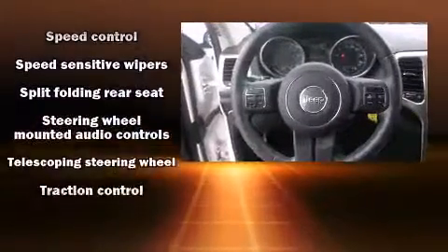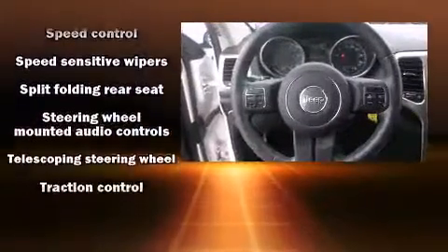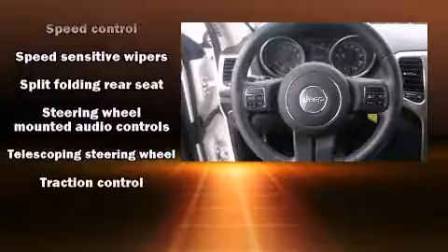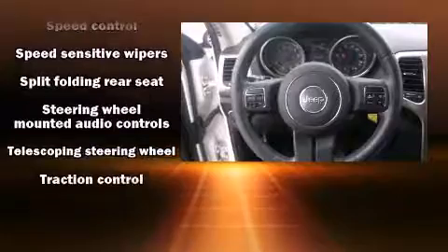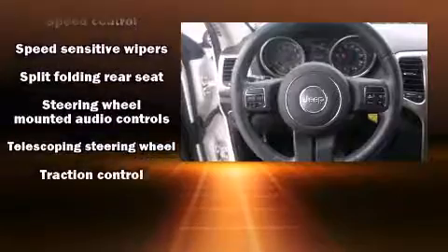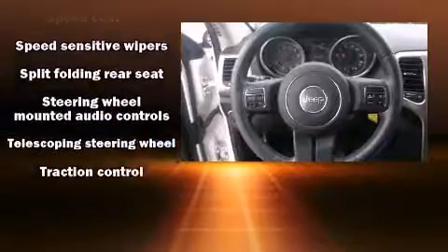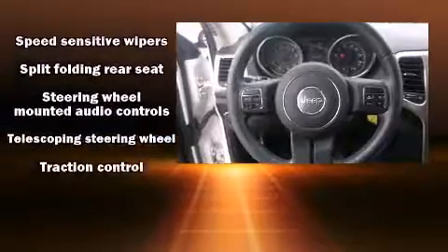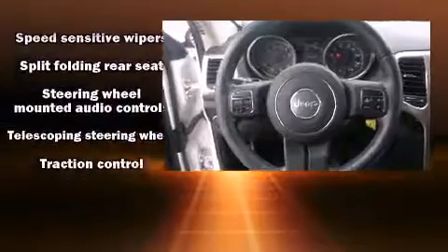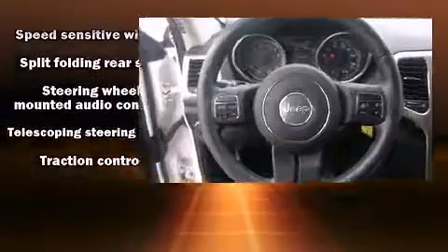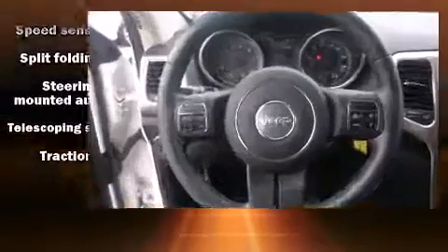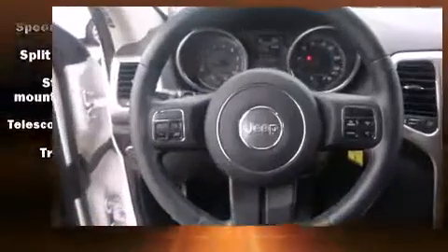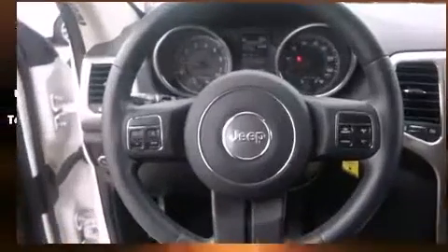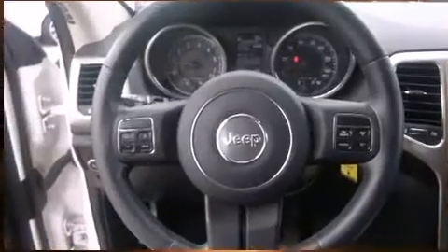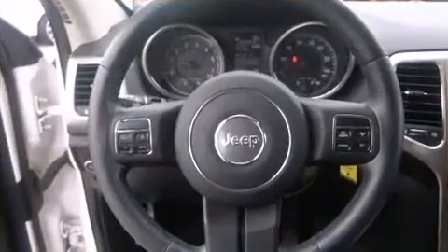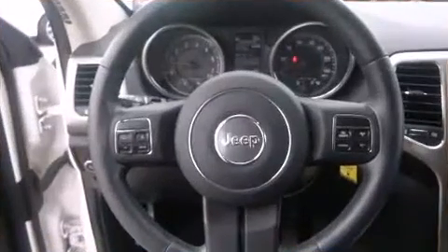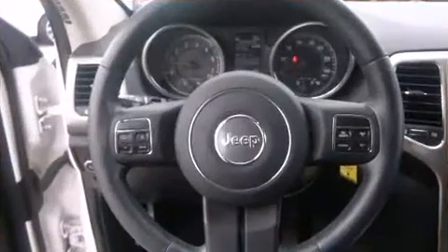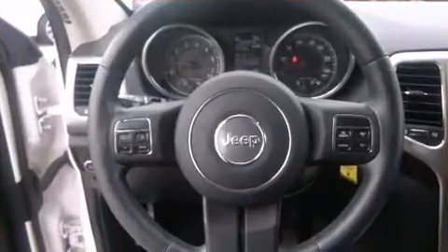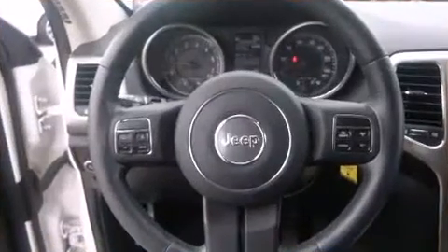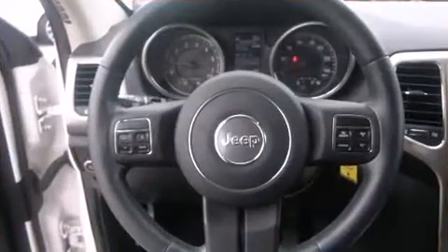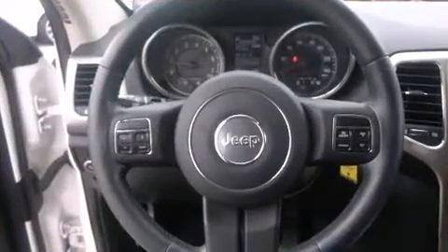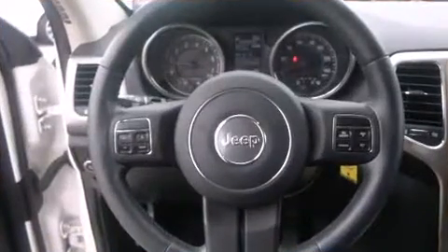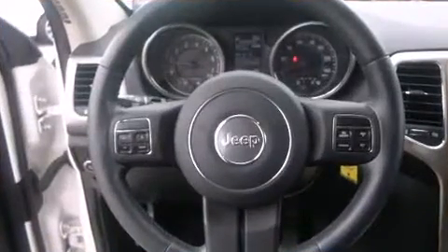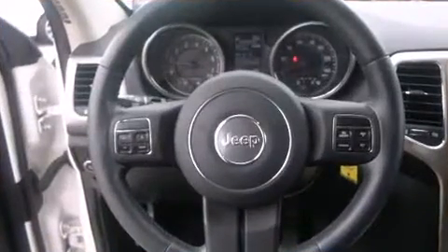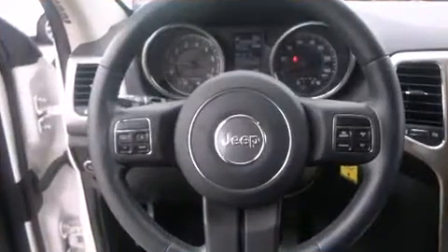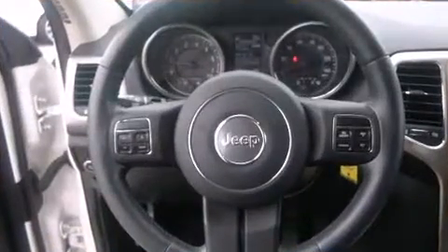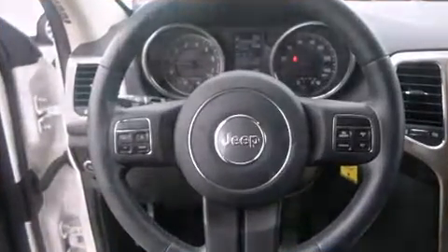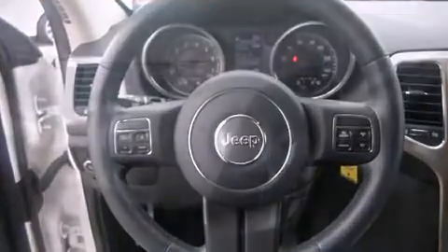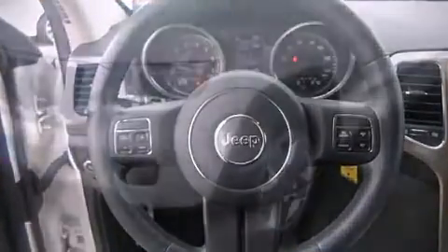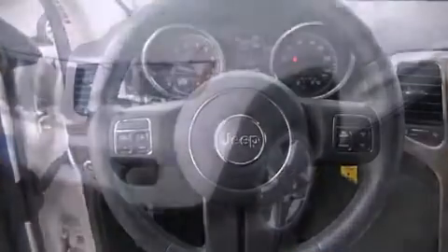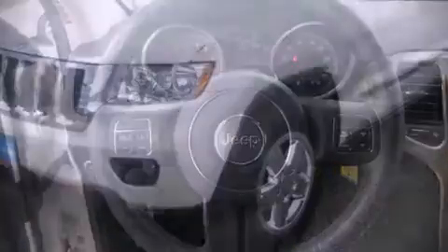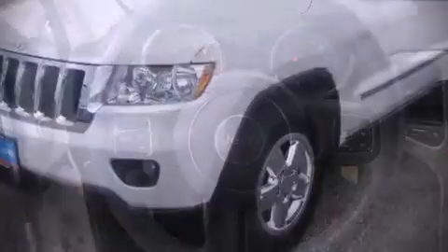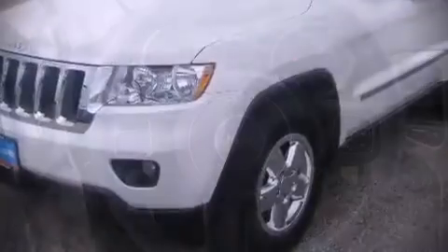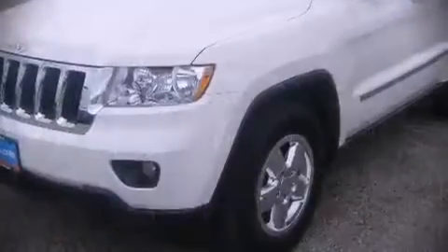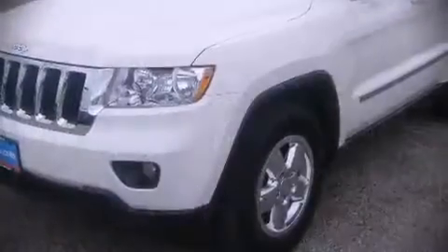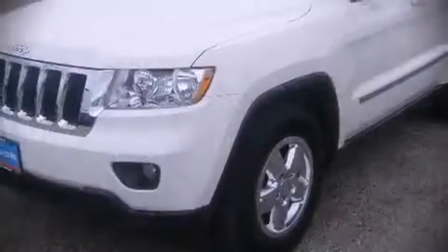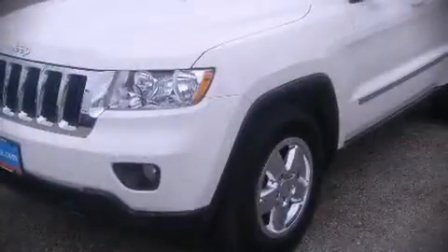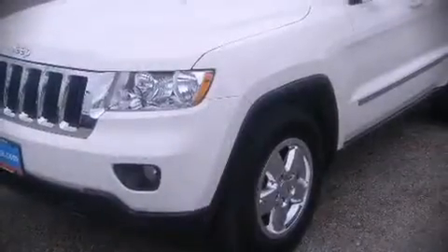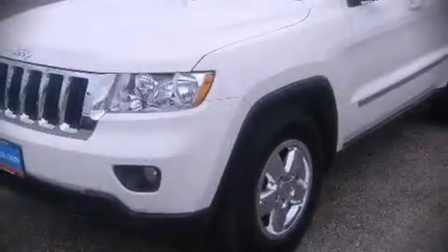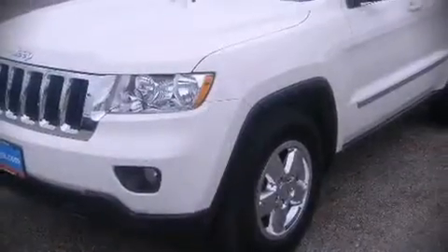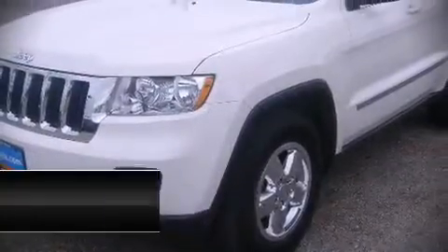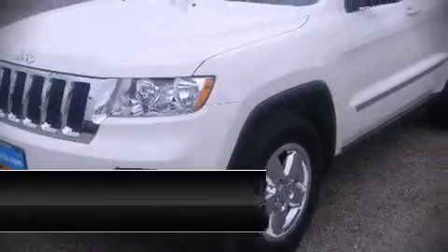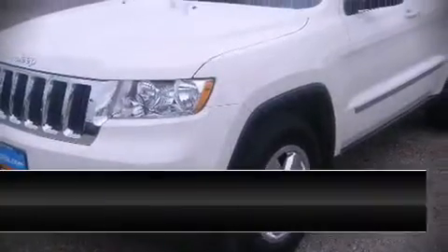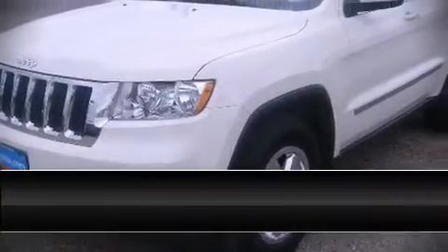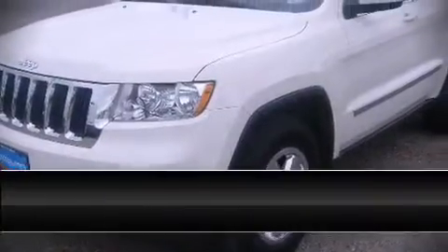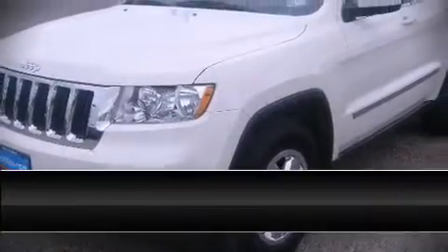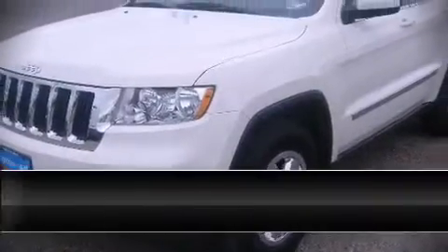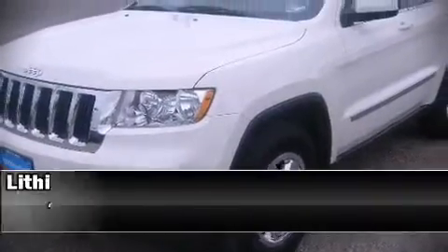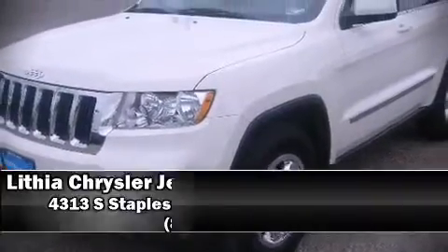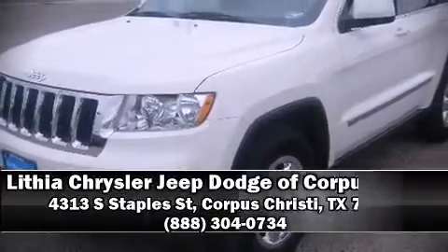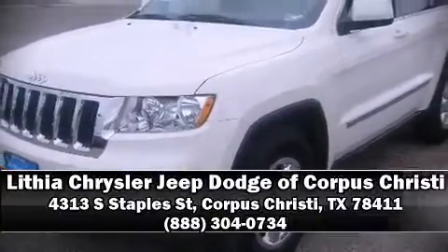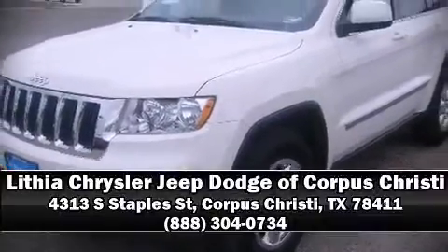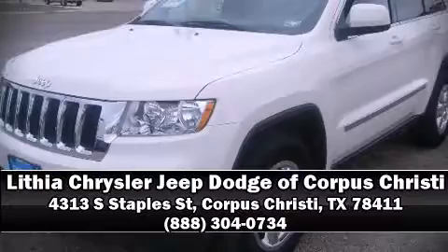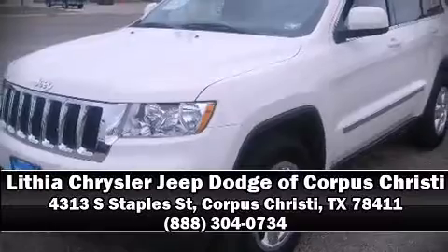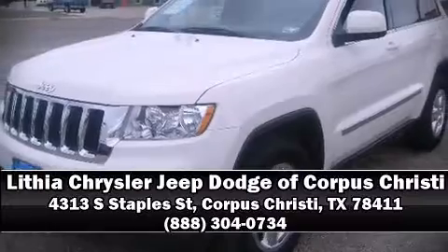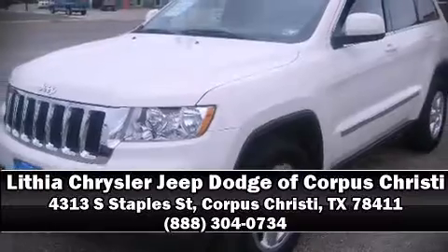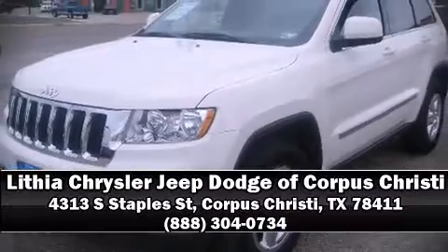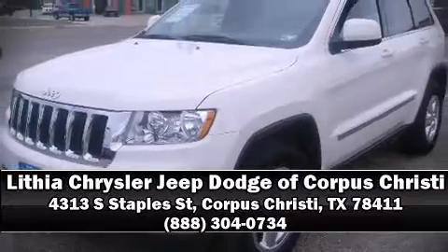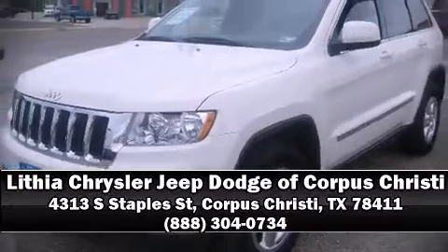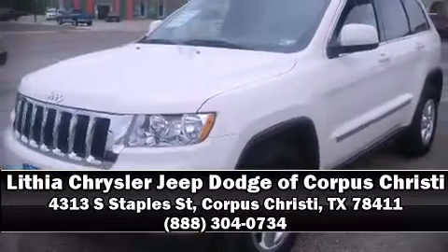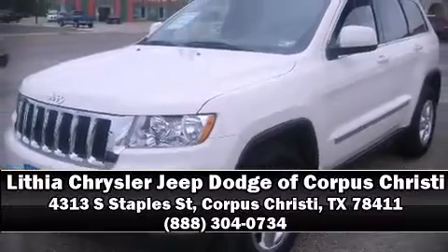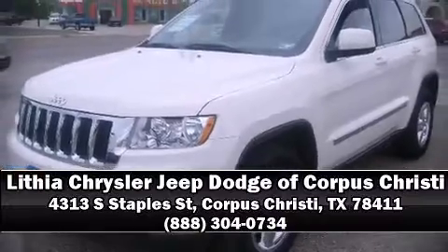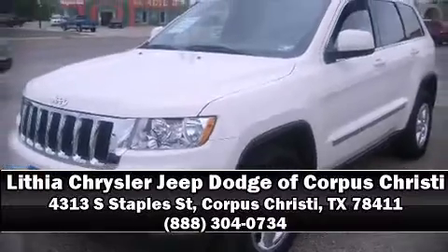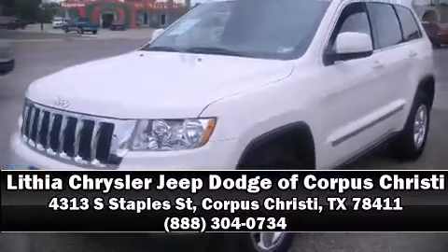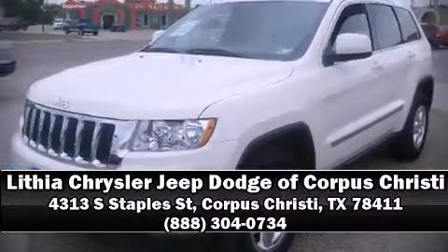With electronic stability control supplementing mechanical systems, you'll maintain precise command of the roadway. Our sales reps are knowledgeable and professional — call now to schedule a test drive.